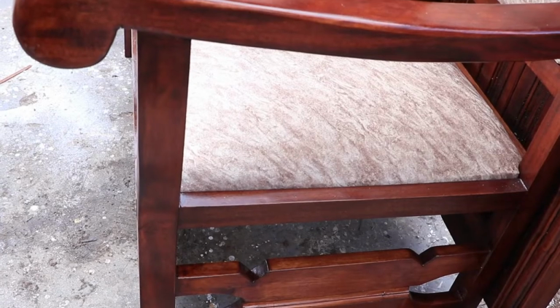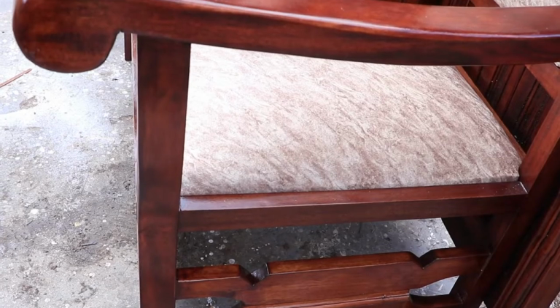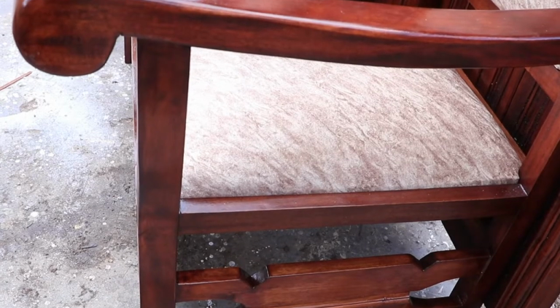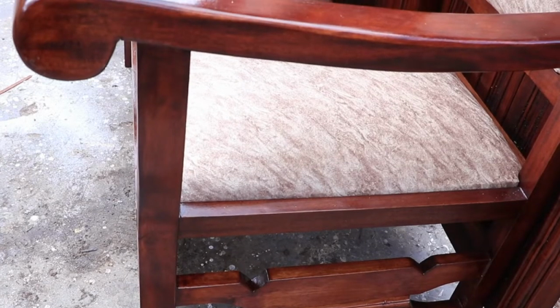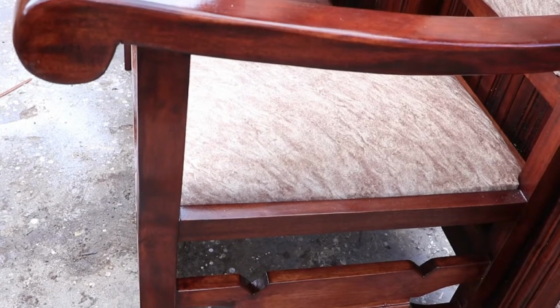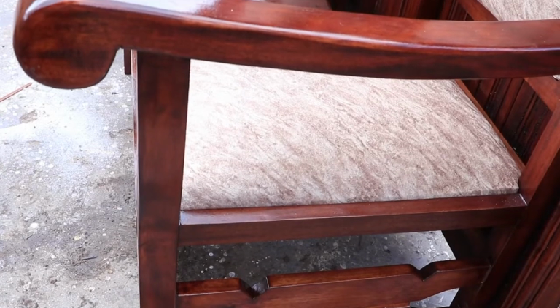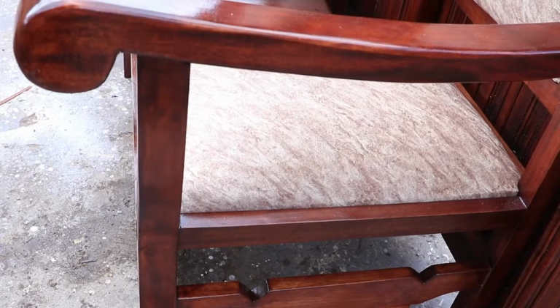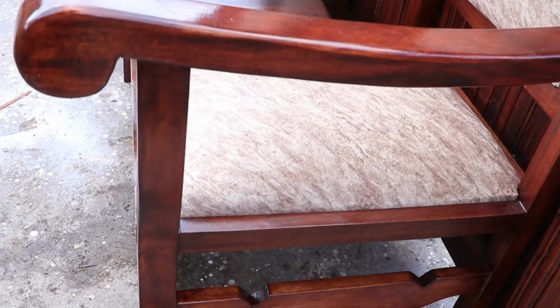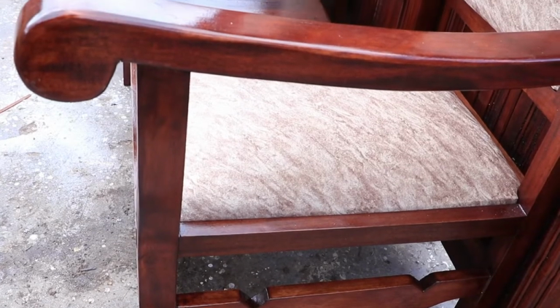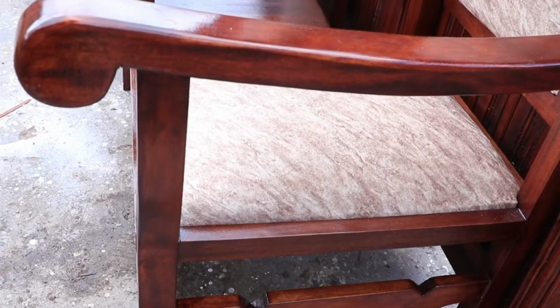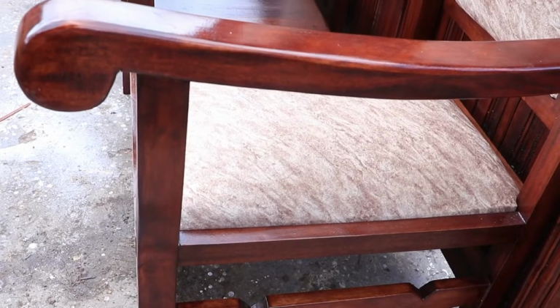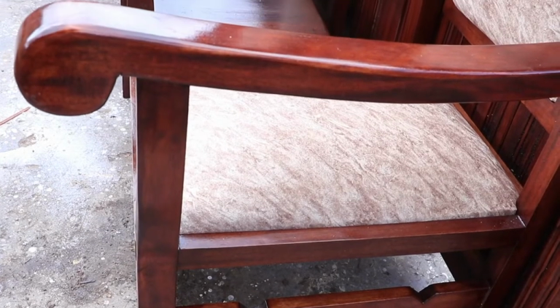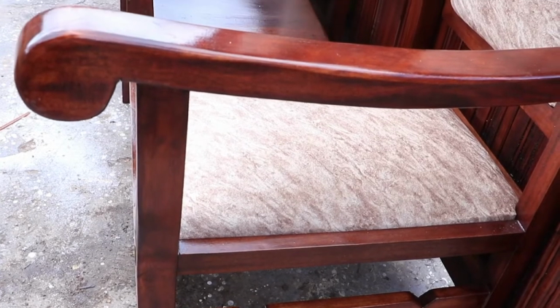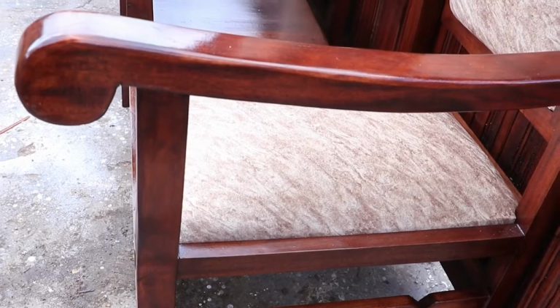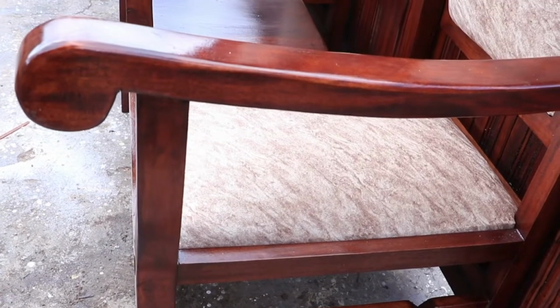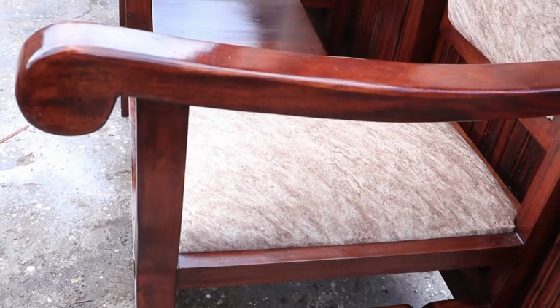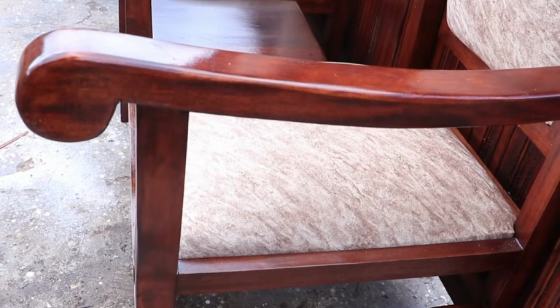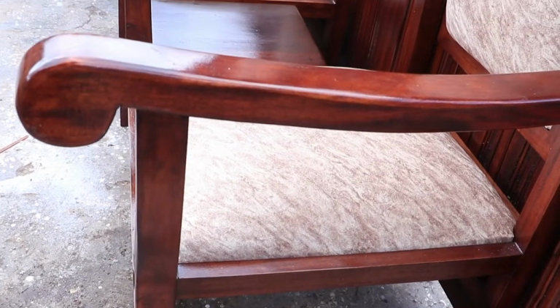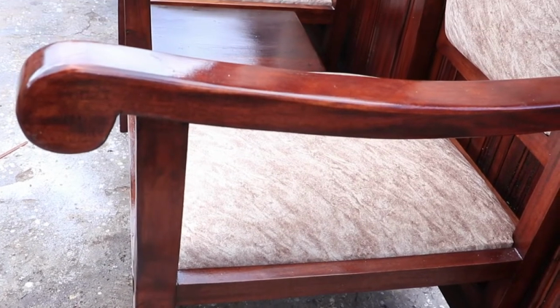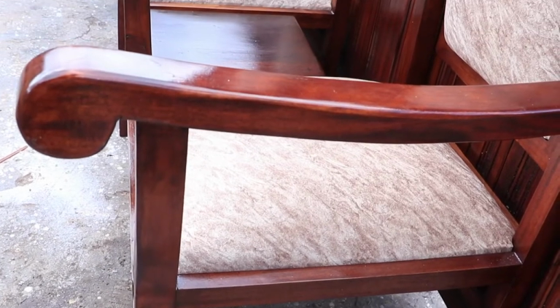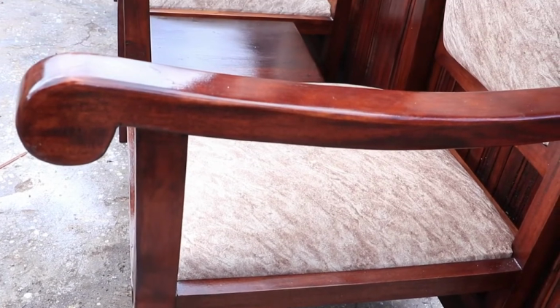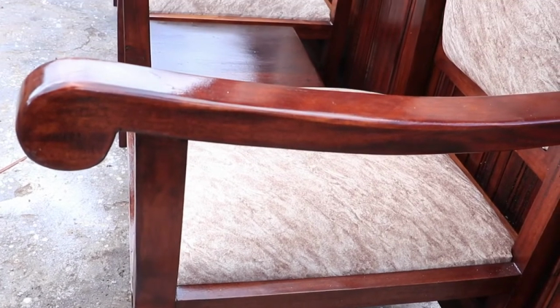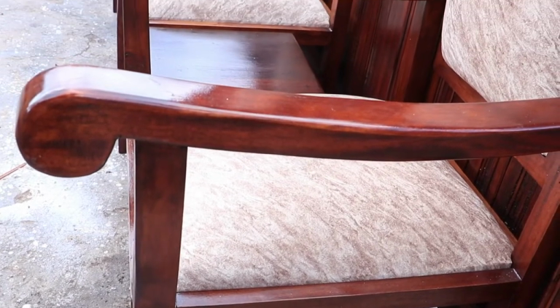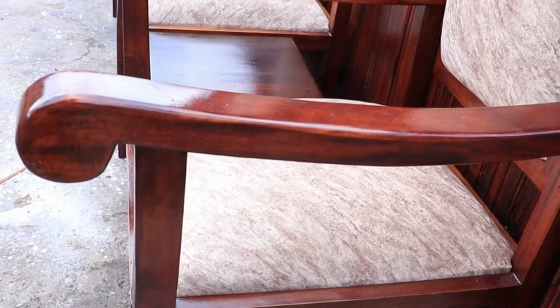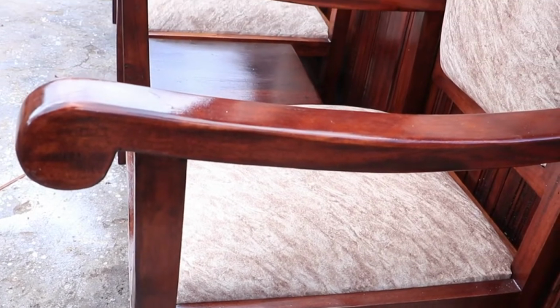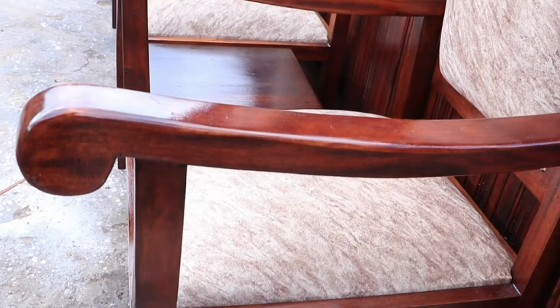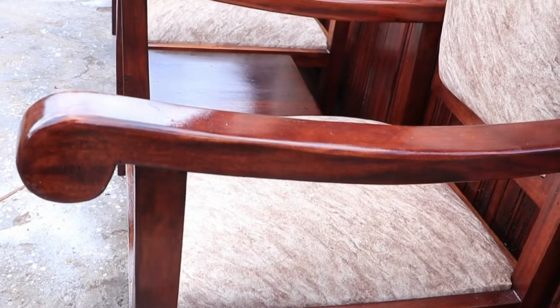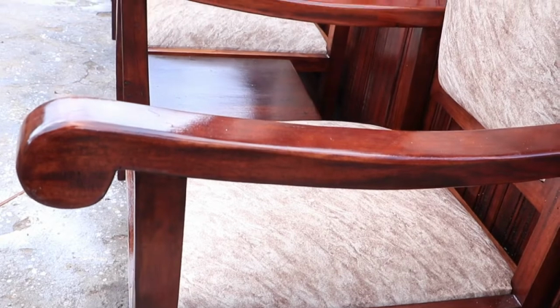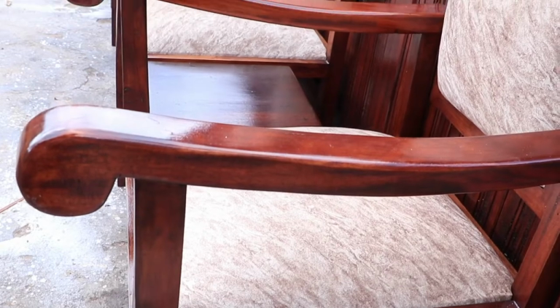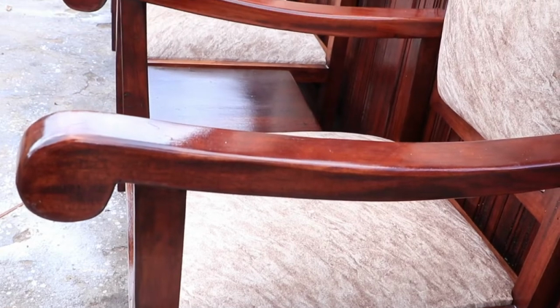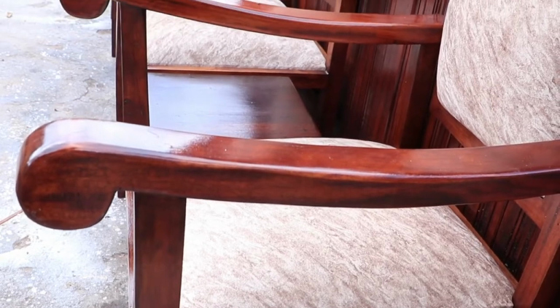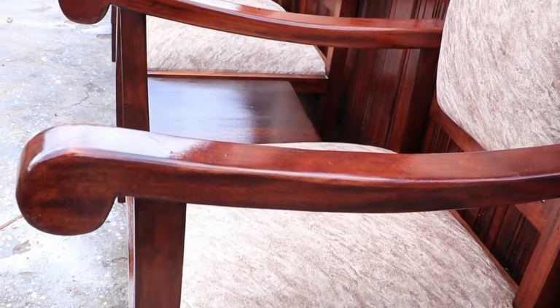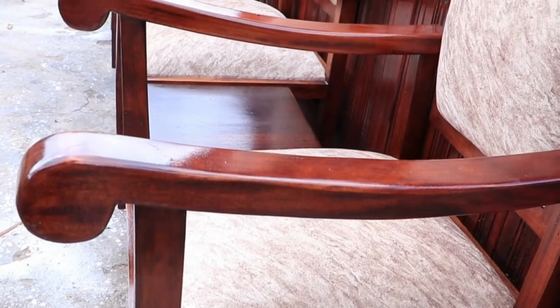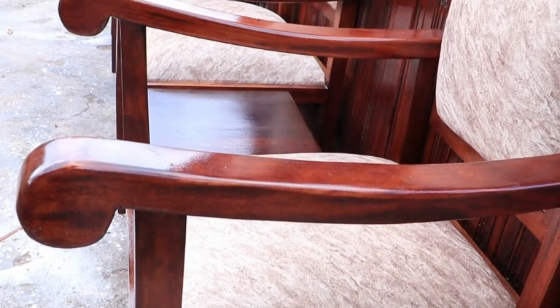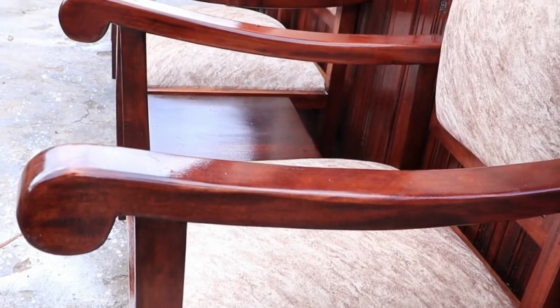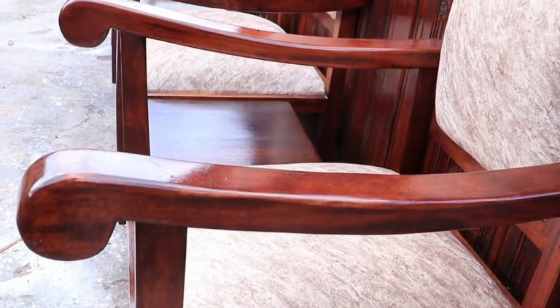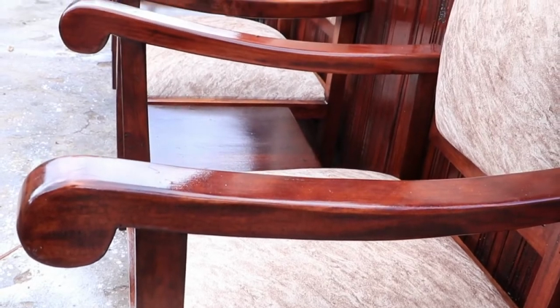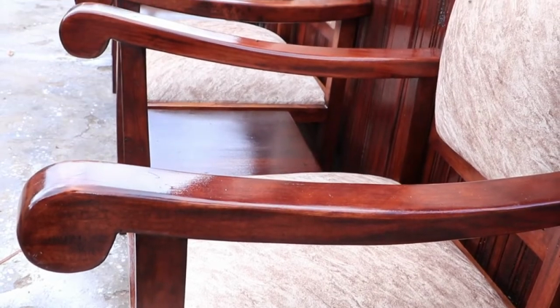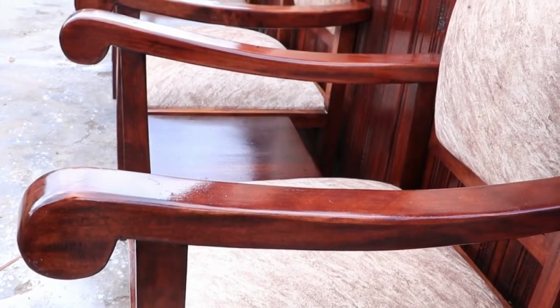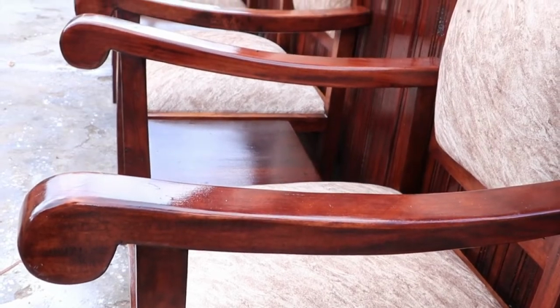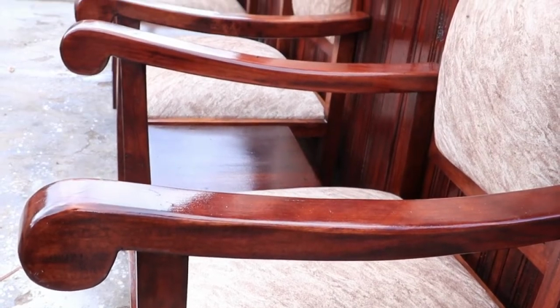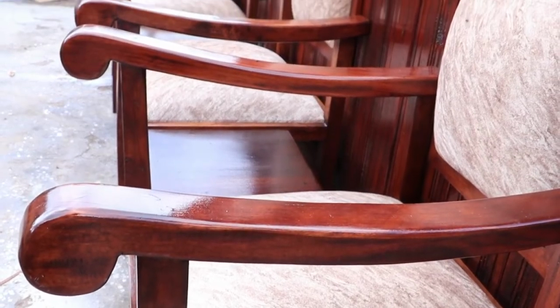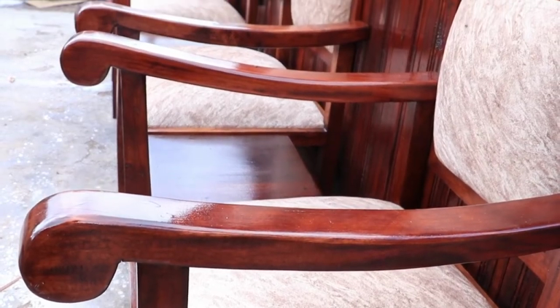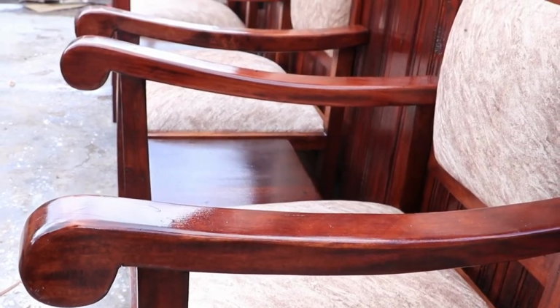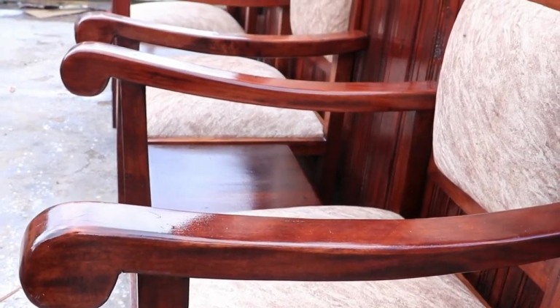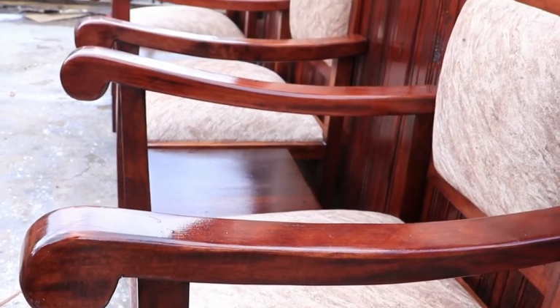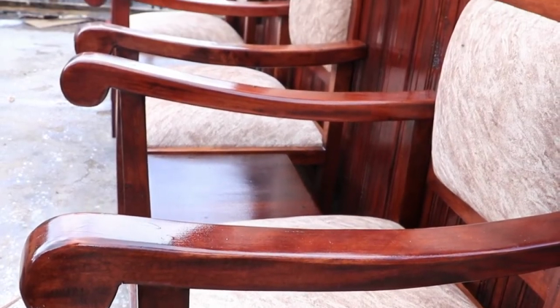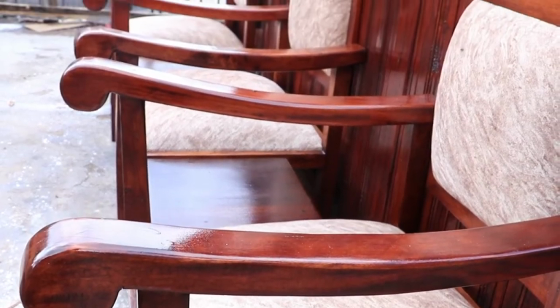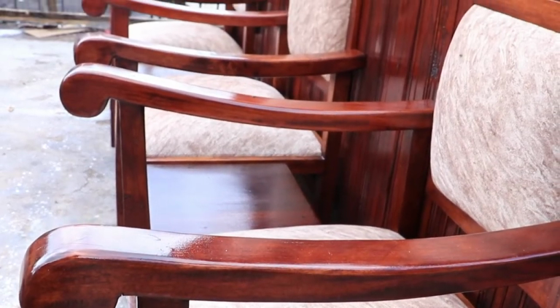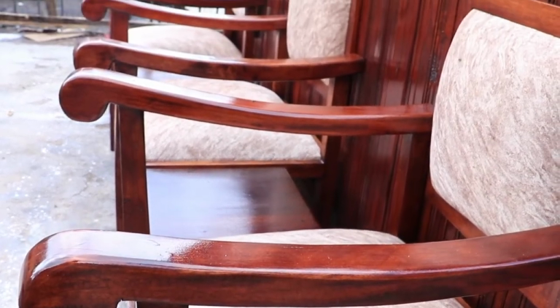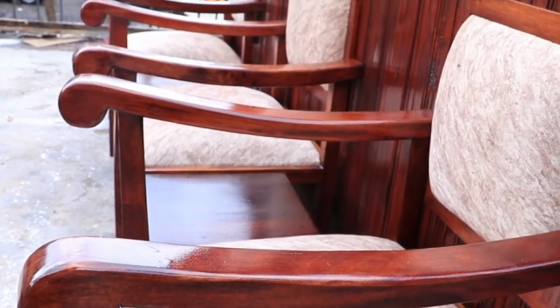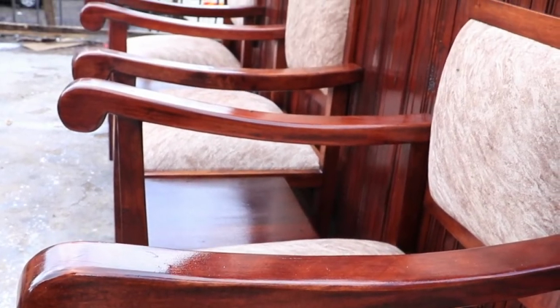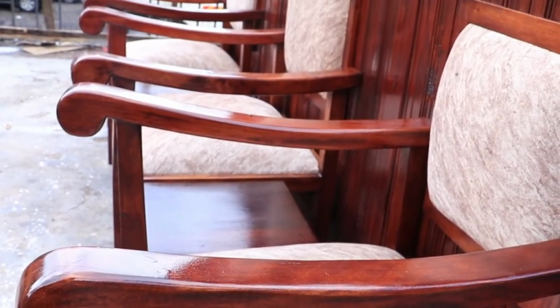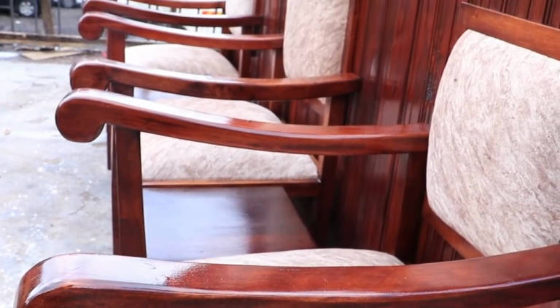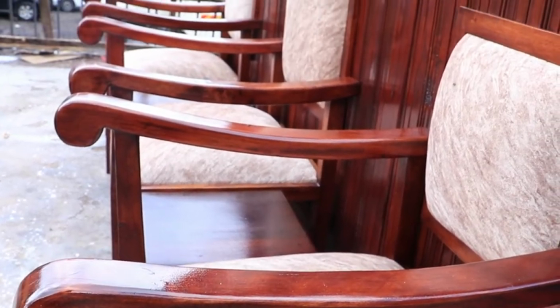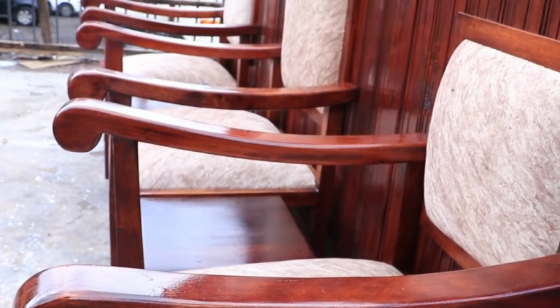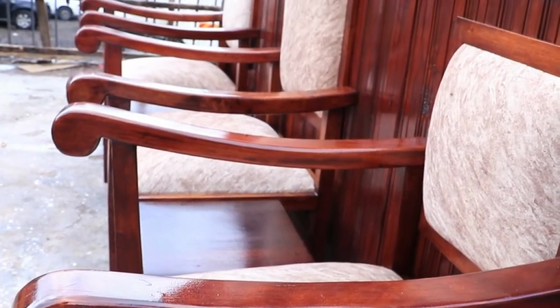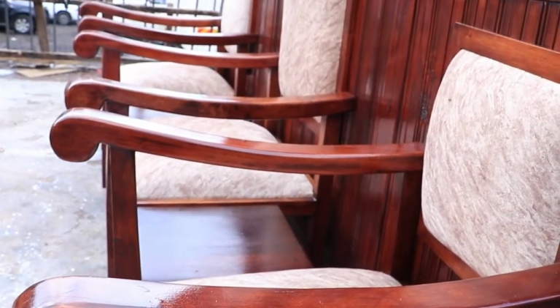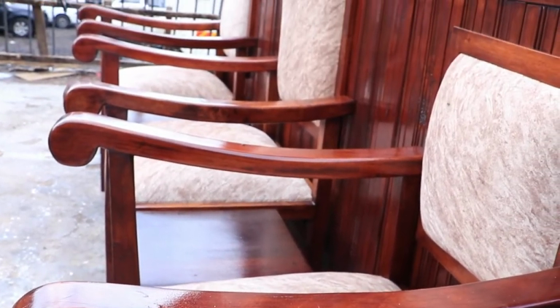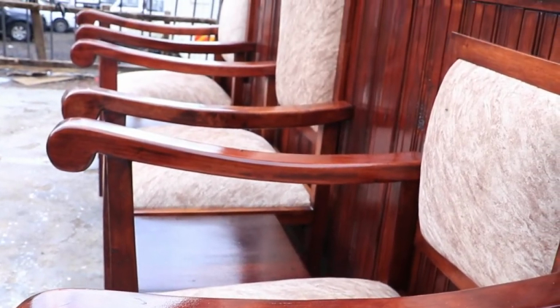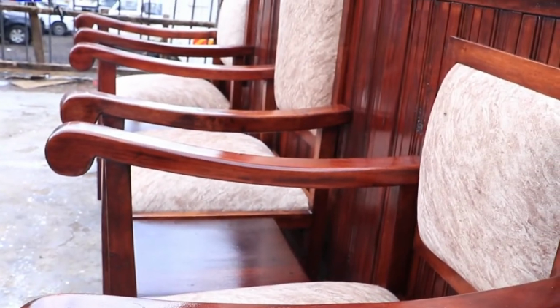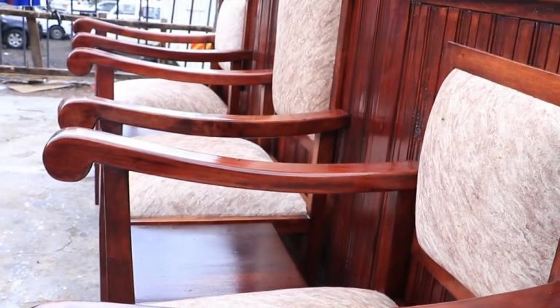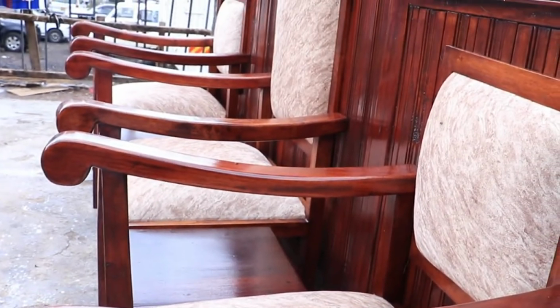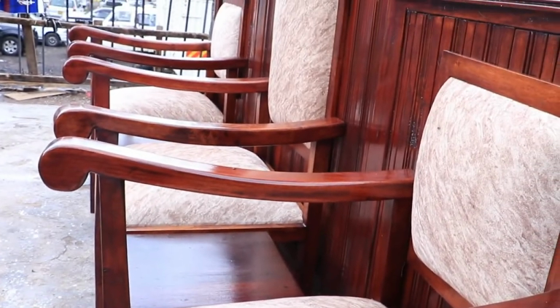Hello guys, welcome to Crafts by Doty. On this week's video, we'll be sharing with you the process of how we built mahogany clergy seats.